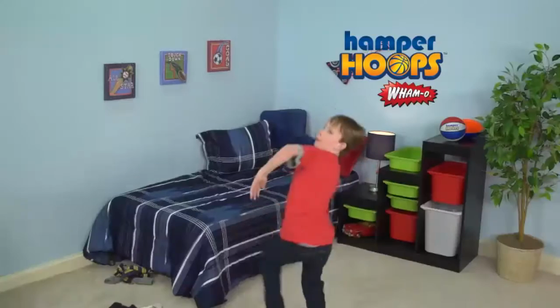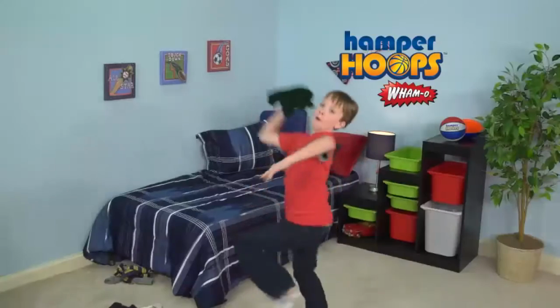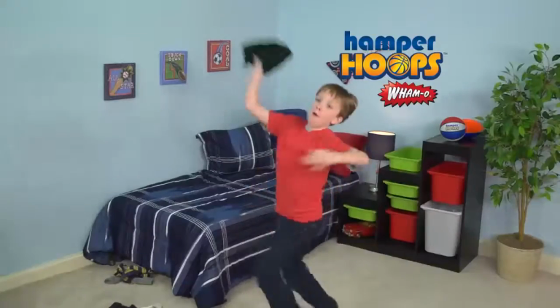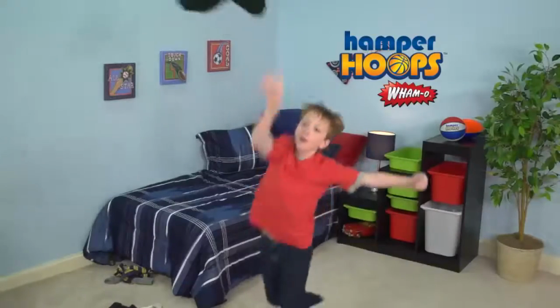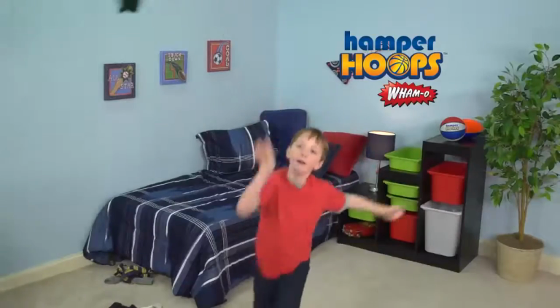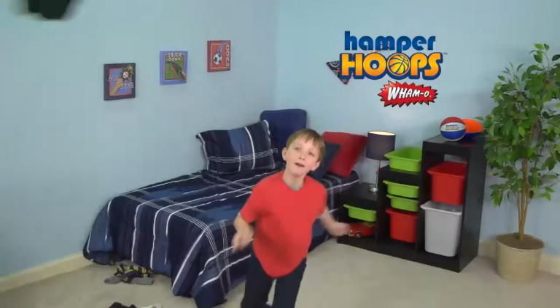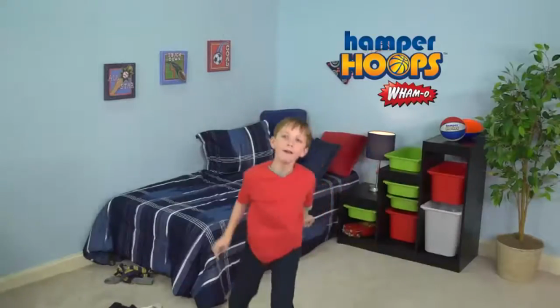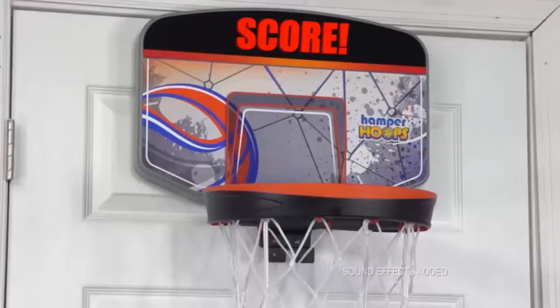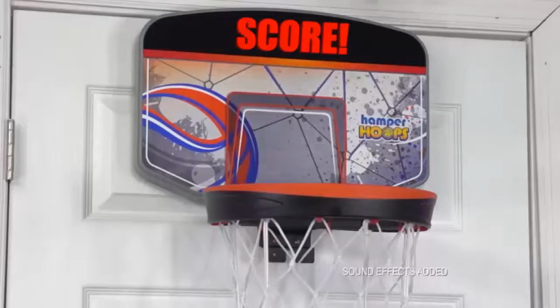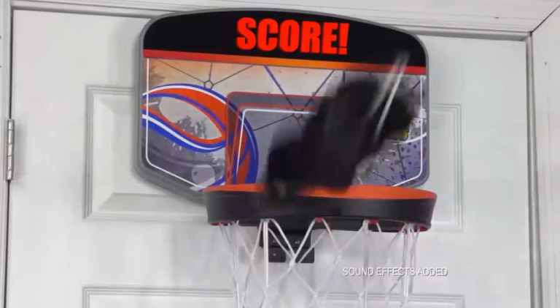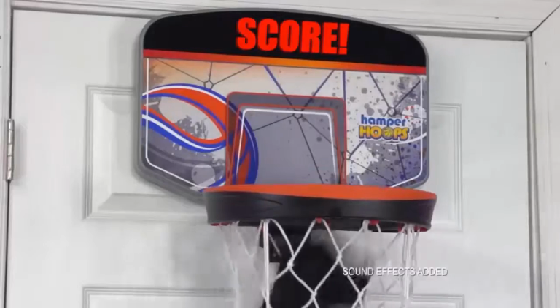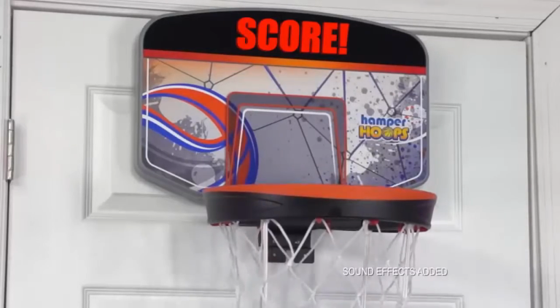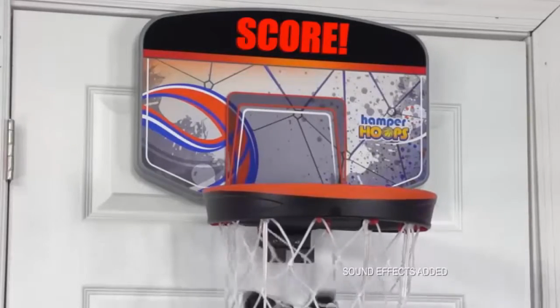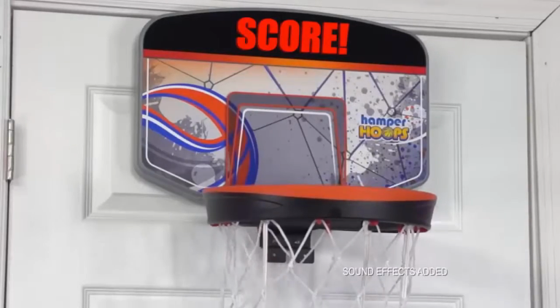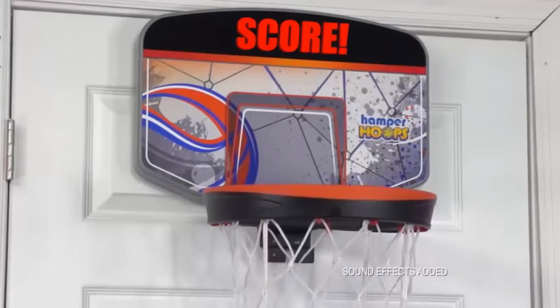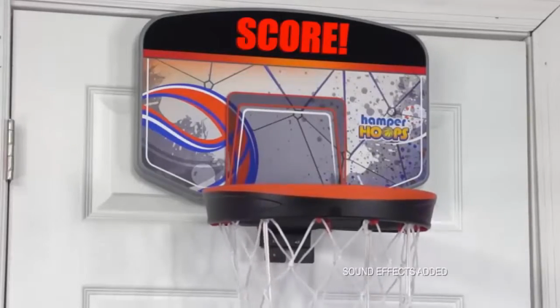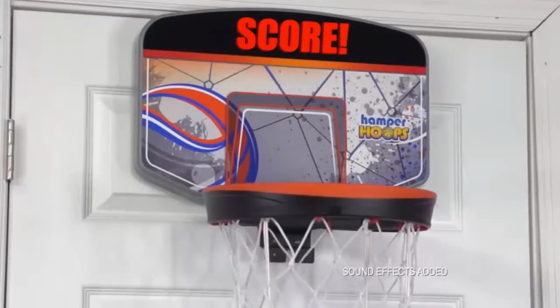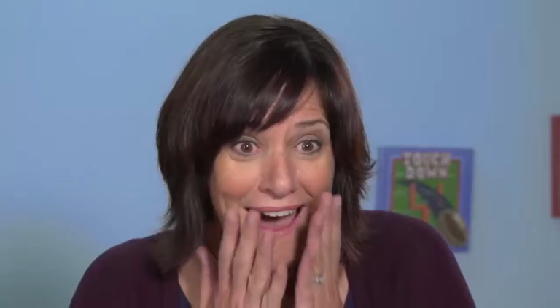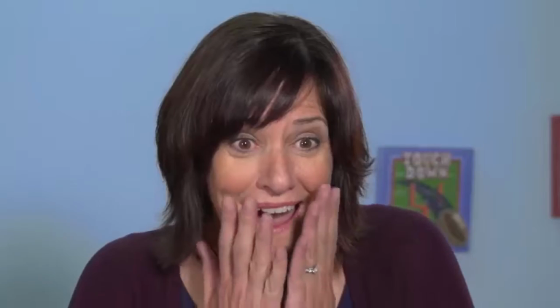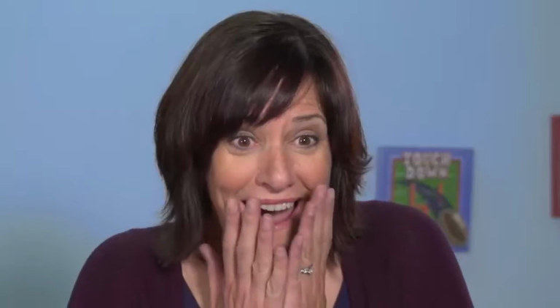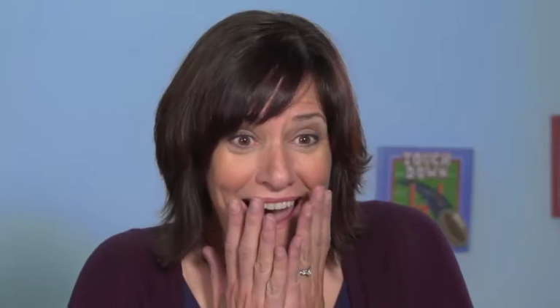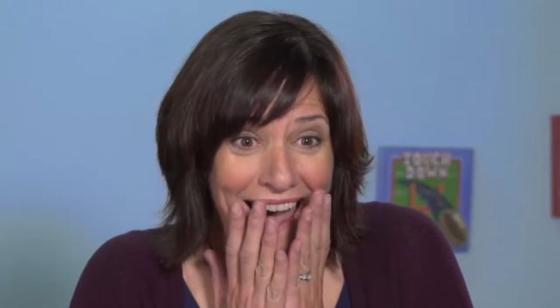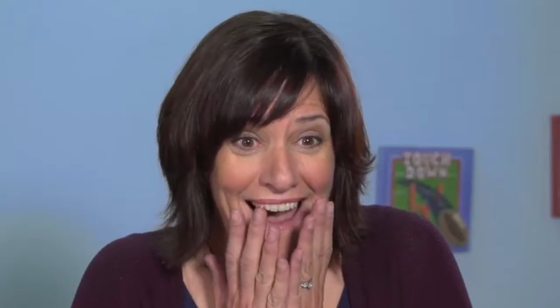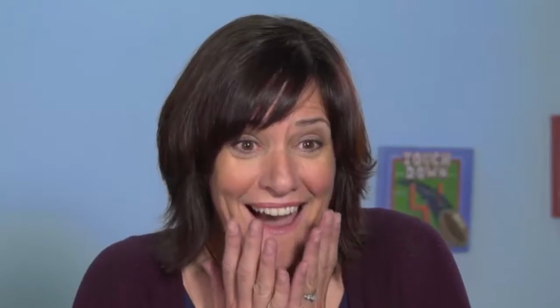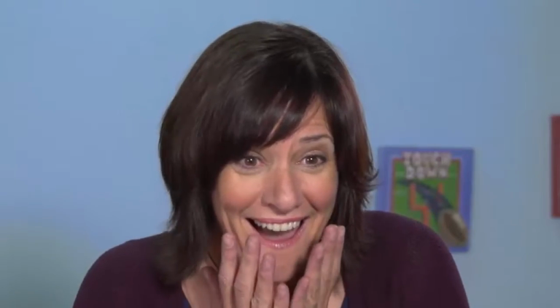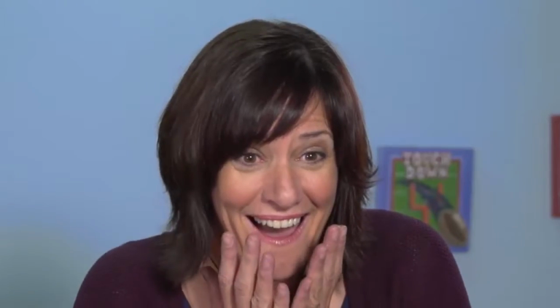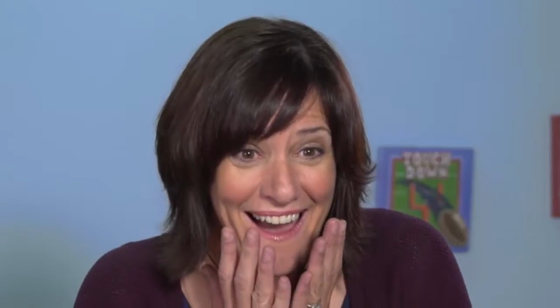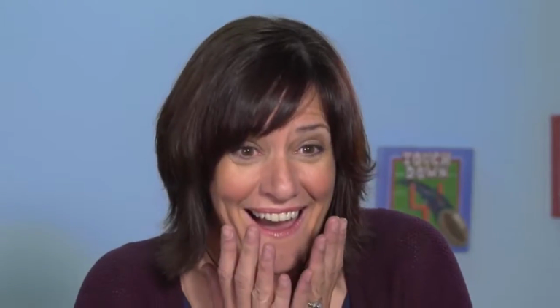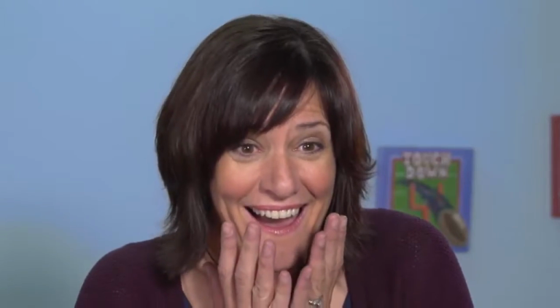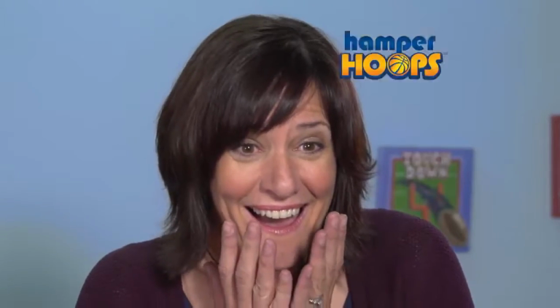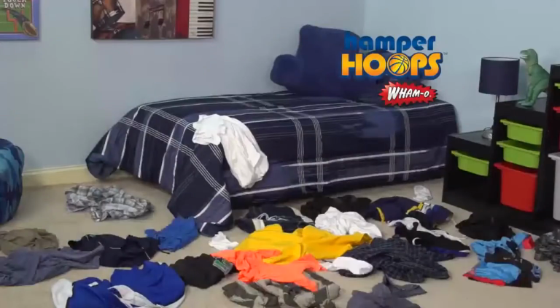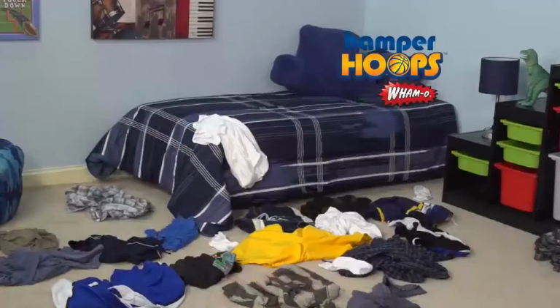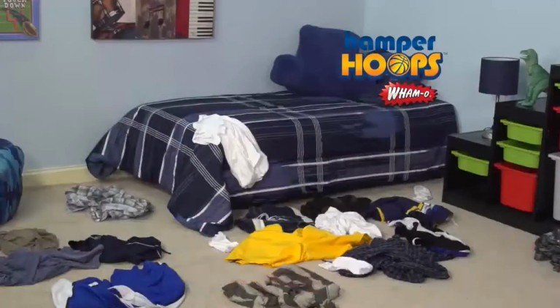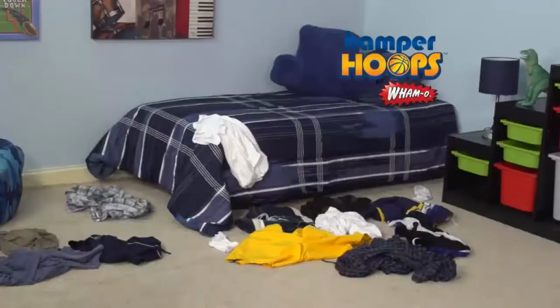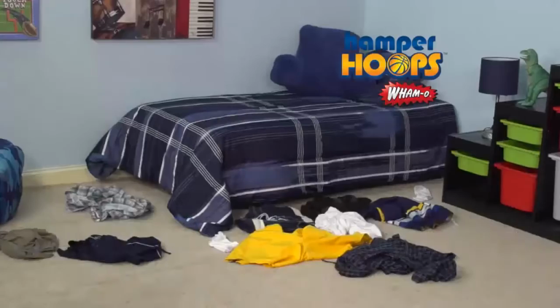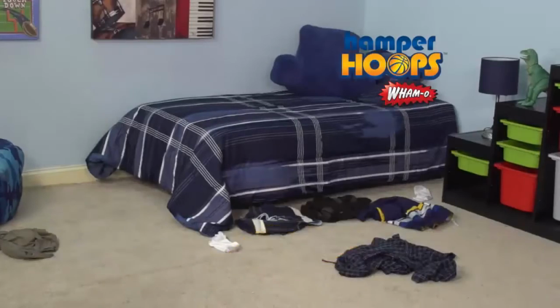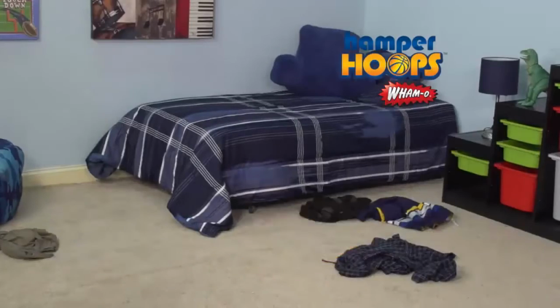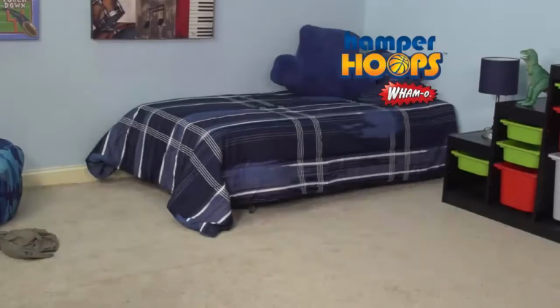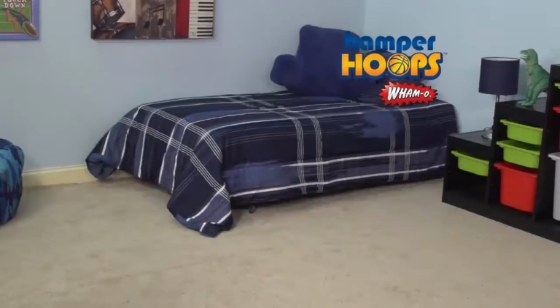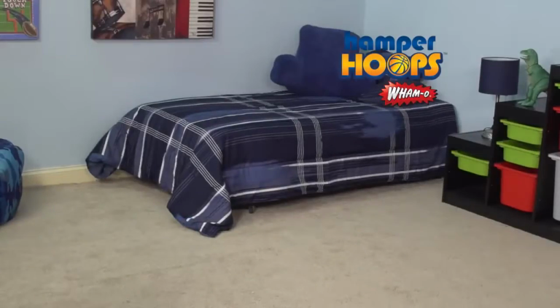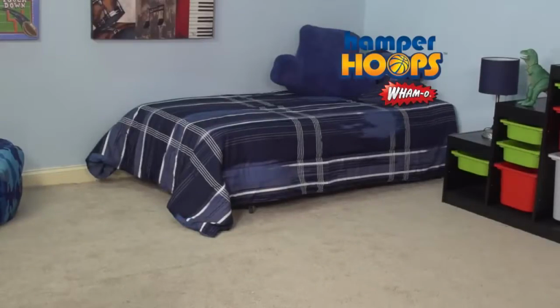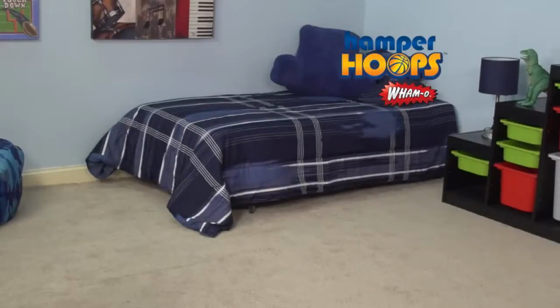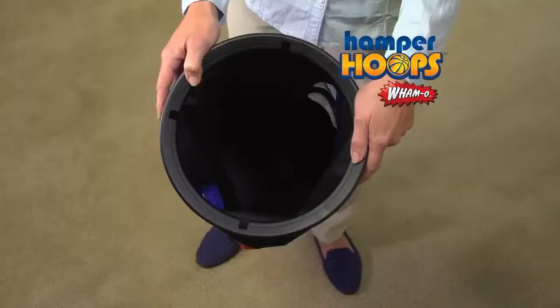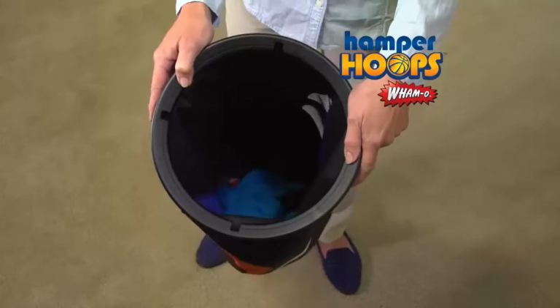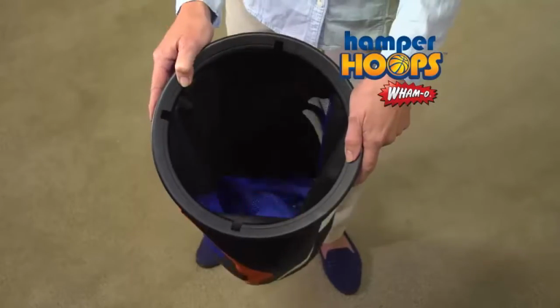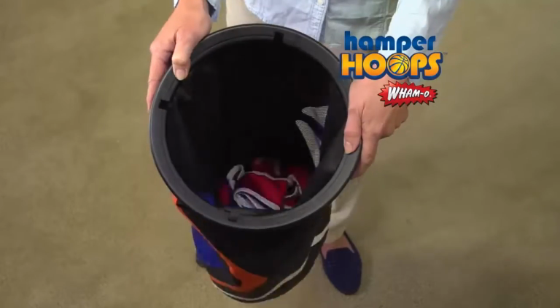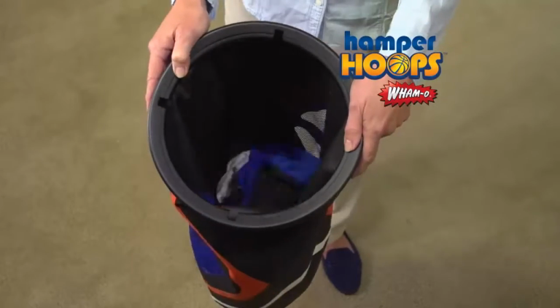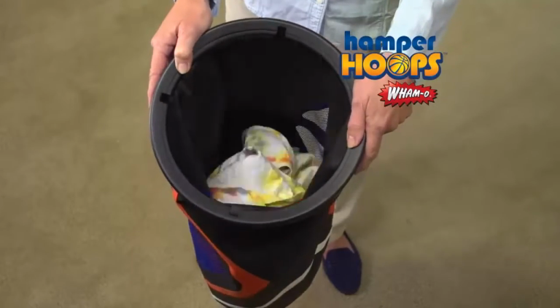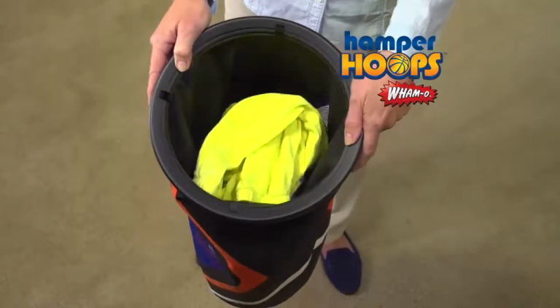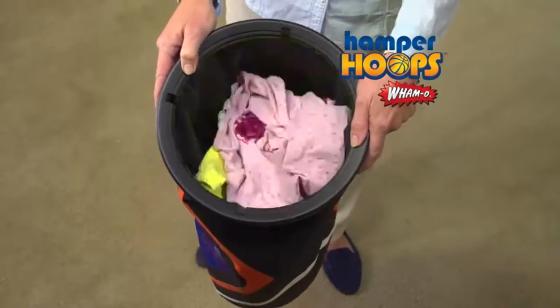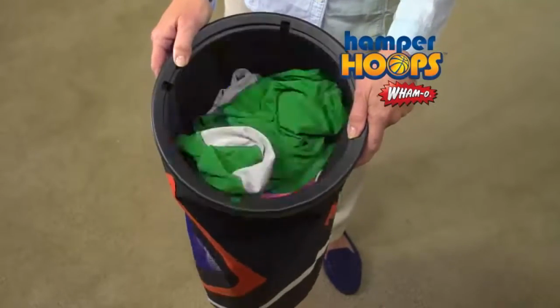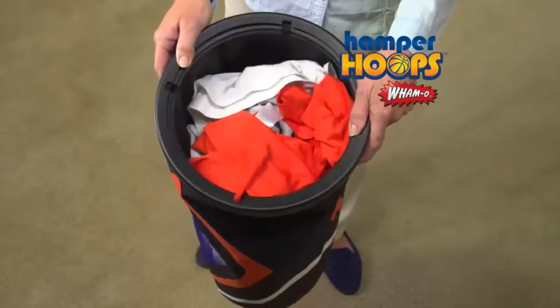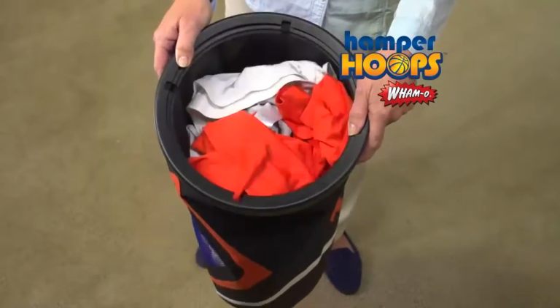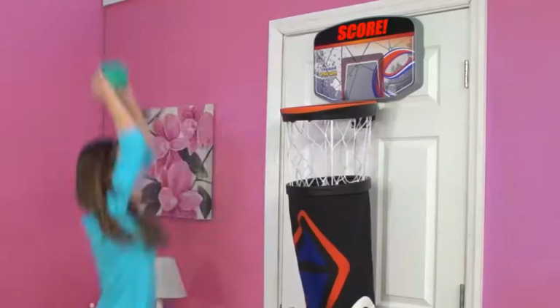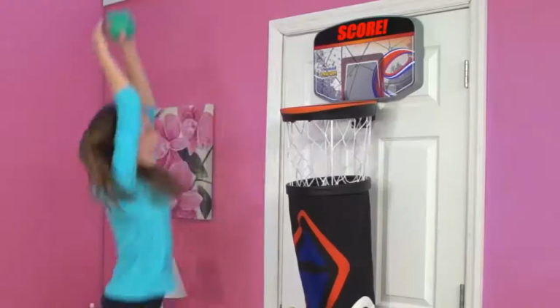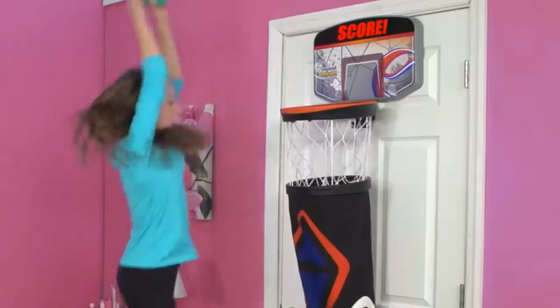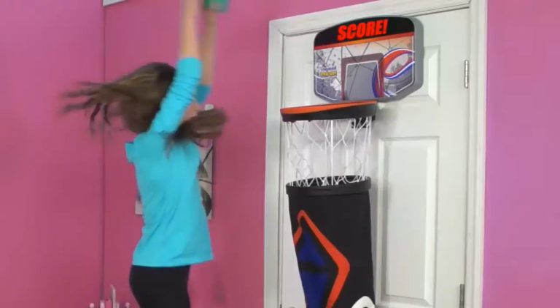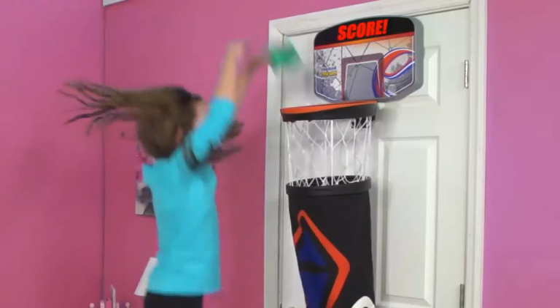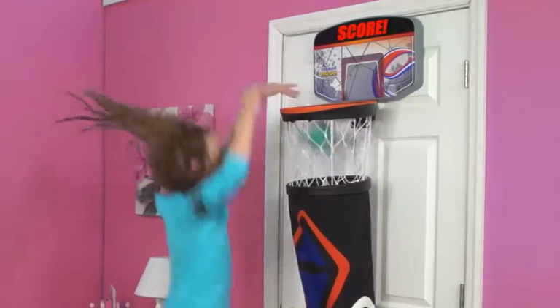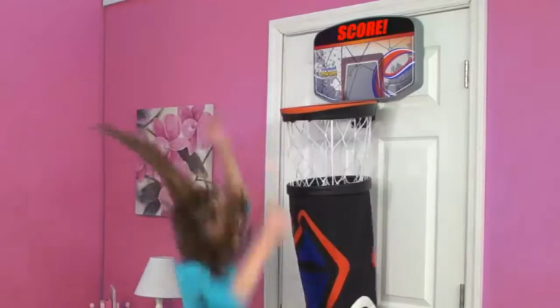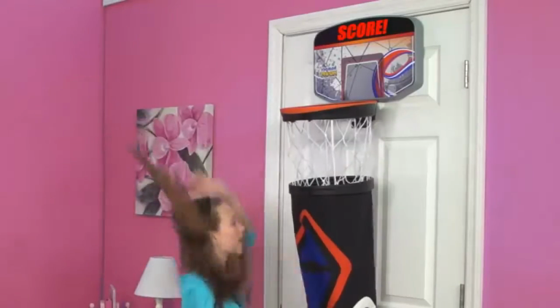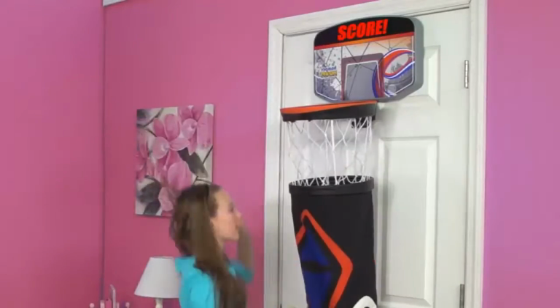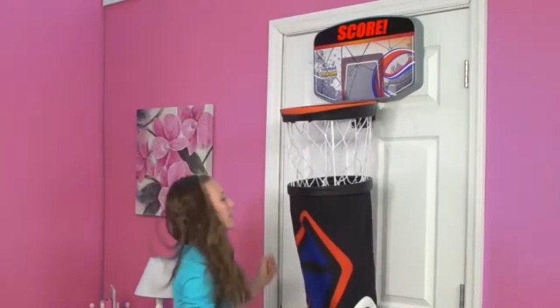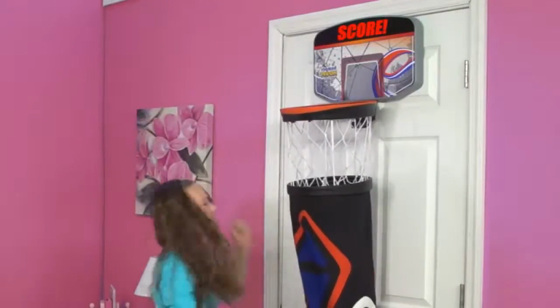He shoots, he scores! And mom, so do you! Dirty clothes are off the floor and in the hamper. It's a slam dunk!